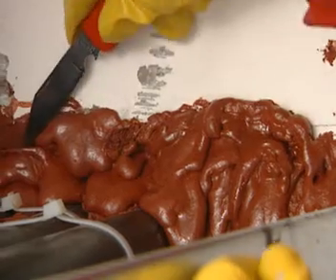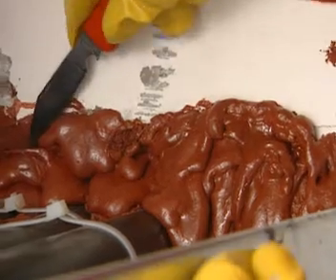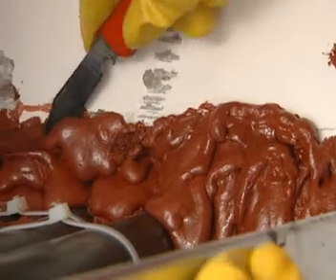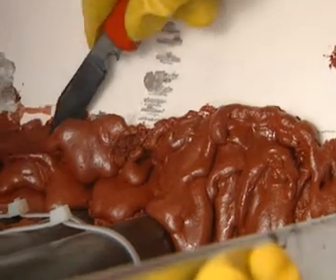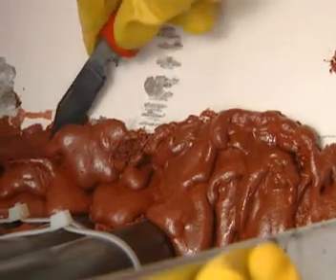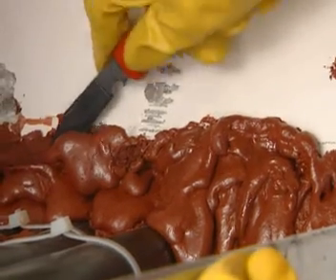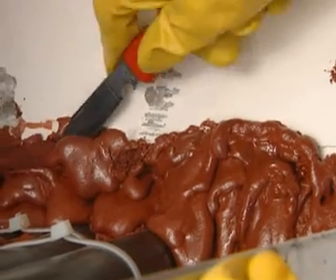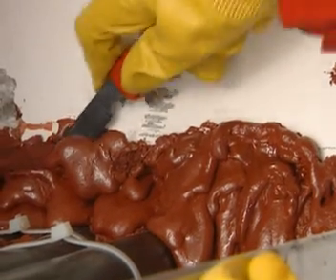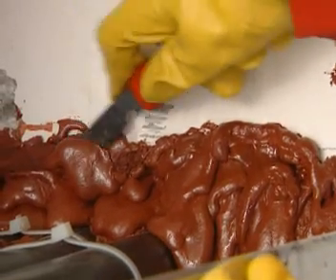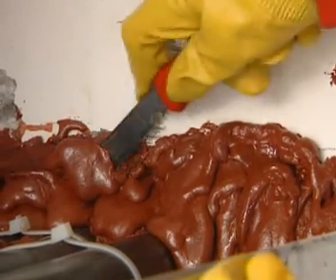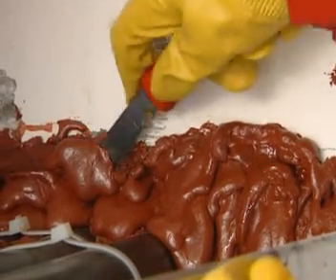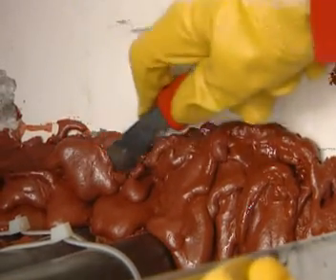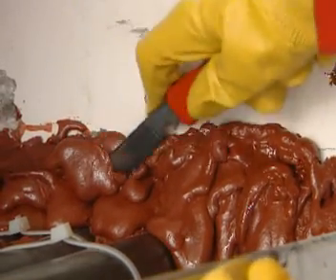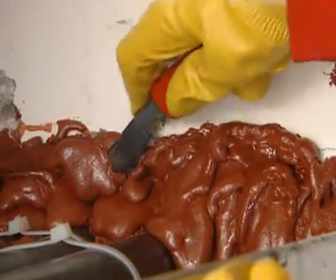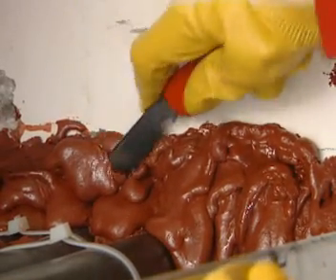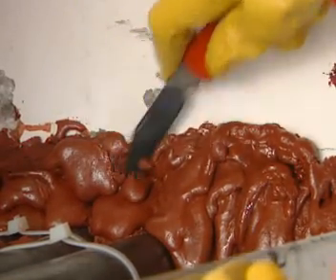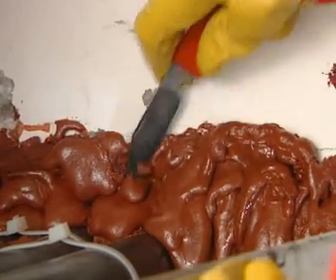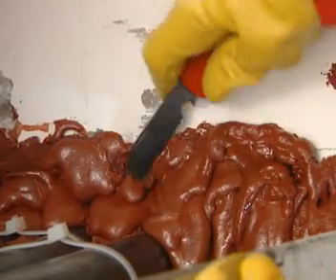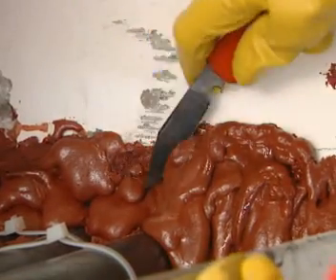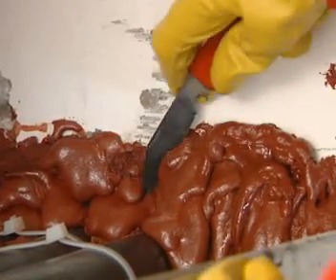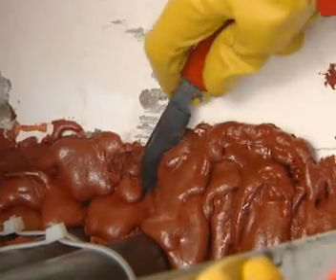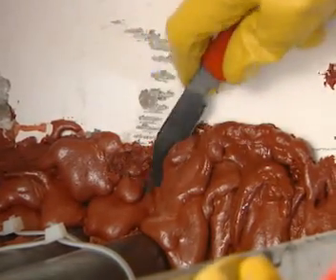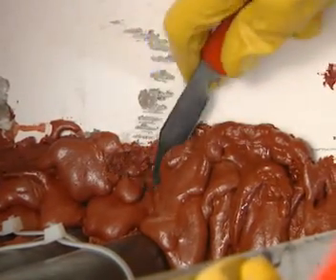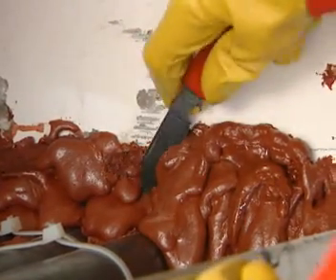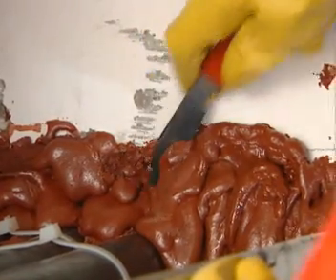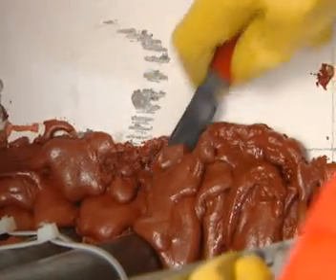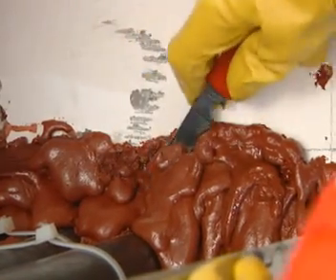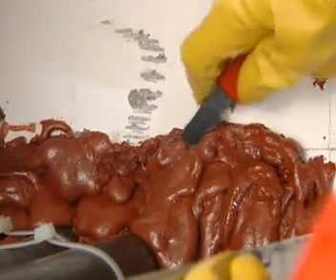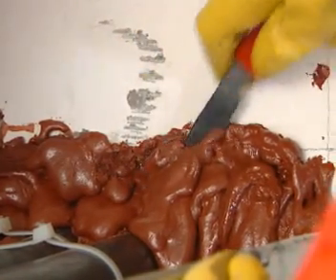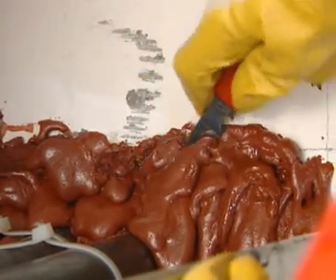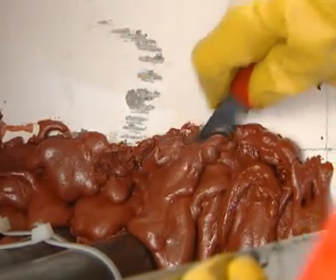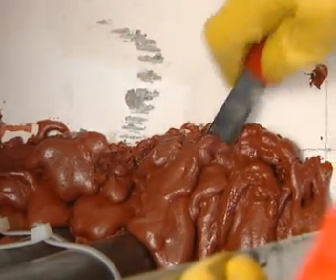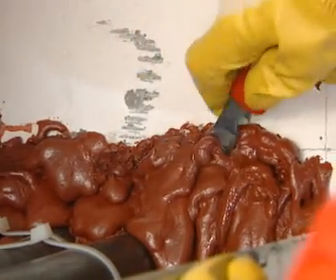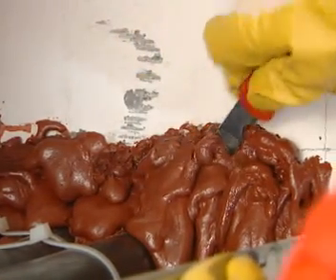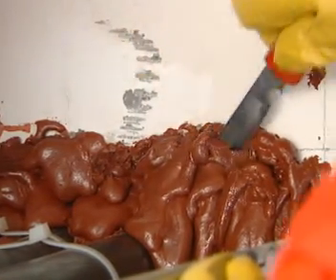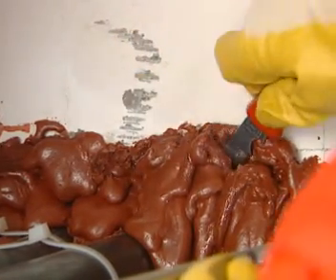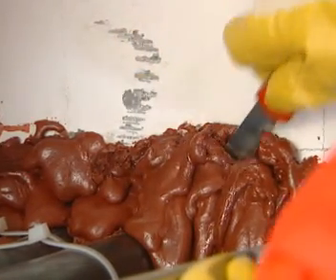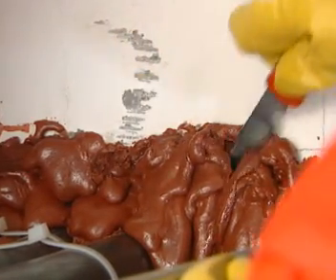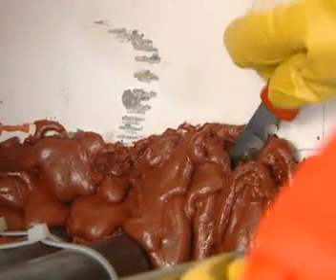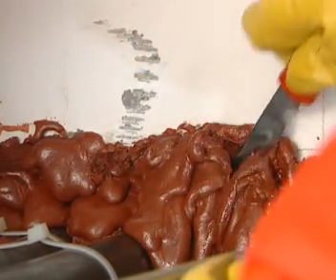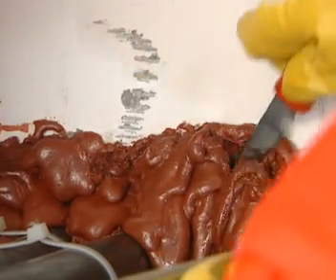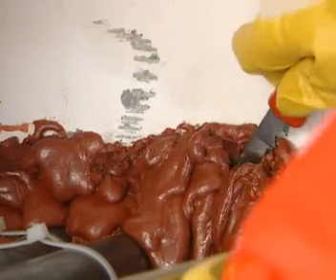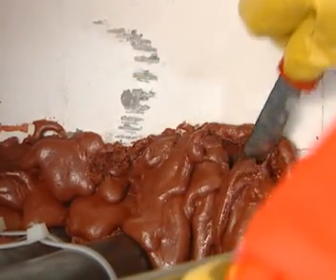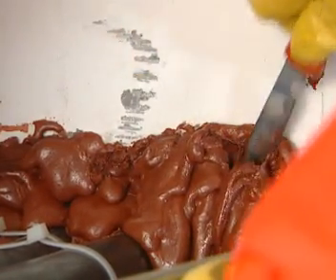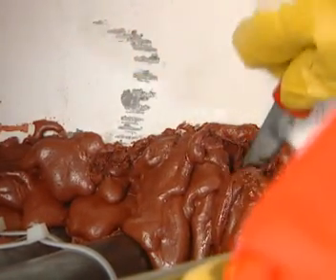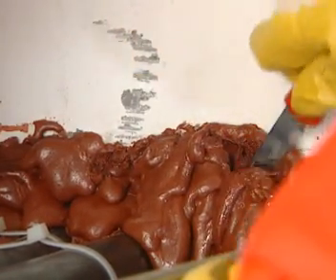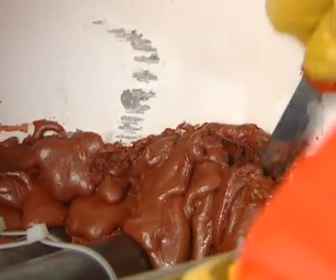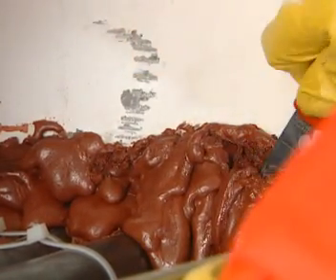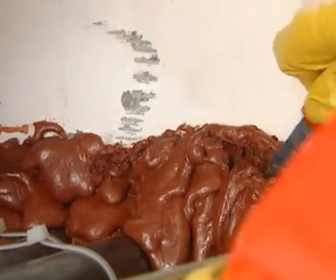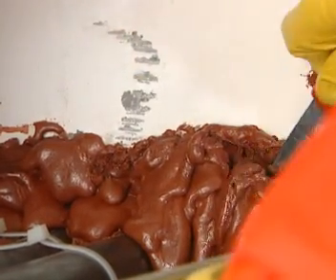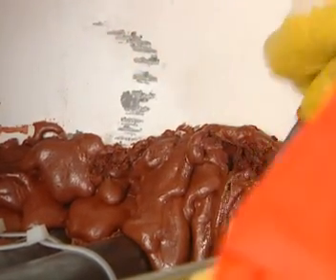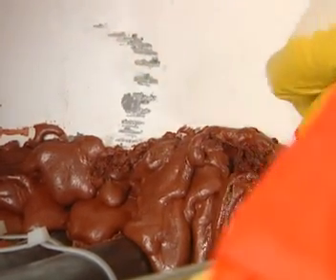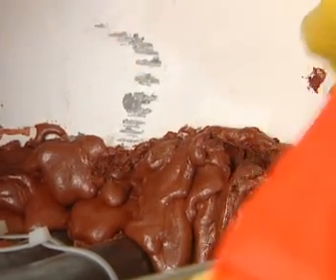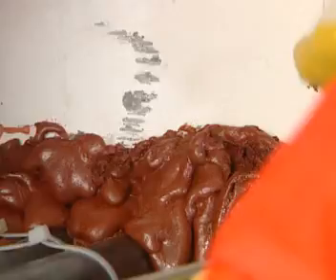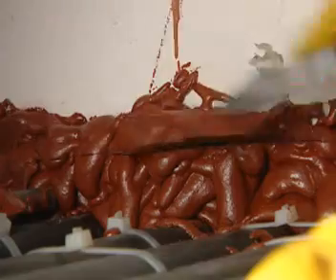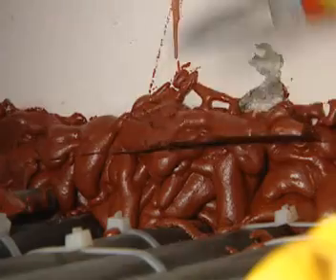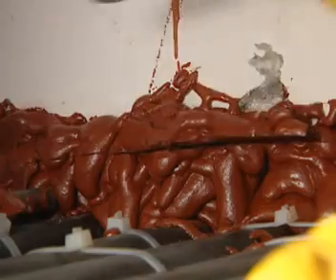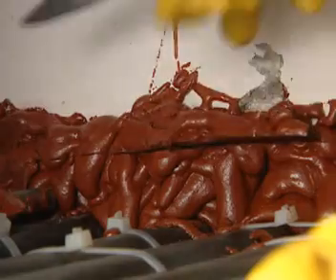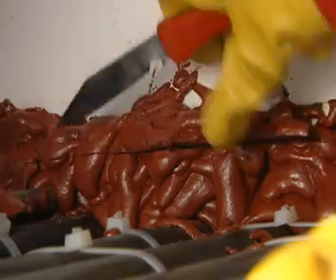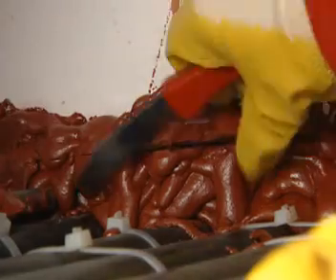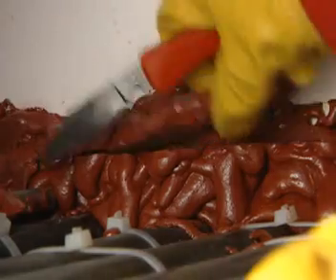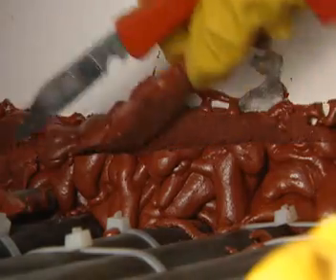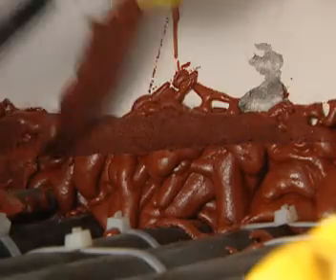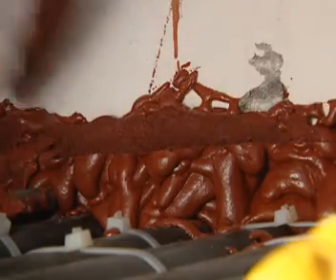If necessary, the foam can also be cut. But an installation depth of 200 millimetres must then be ensured.